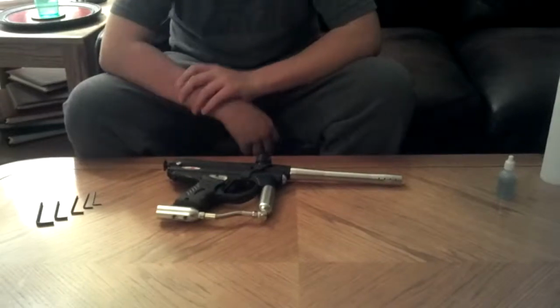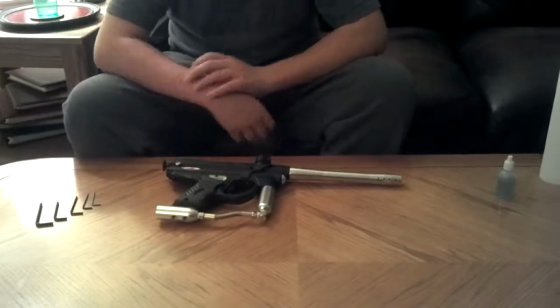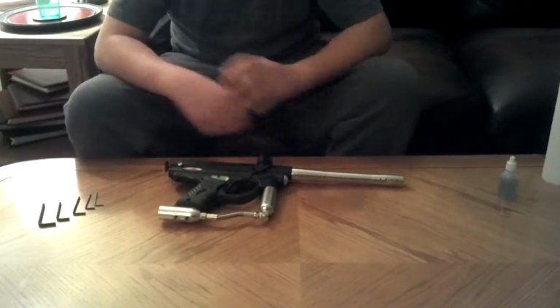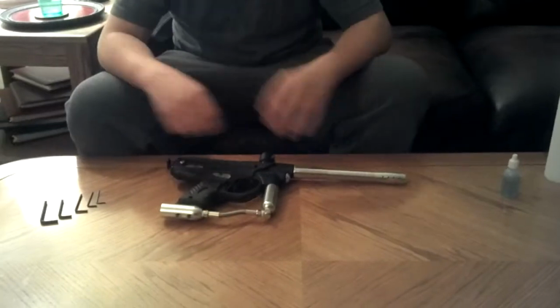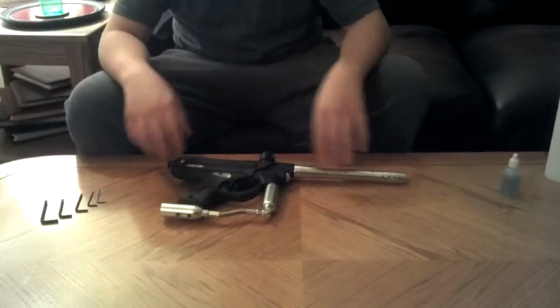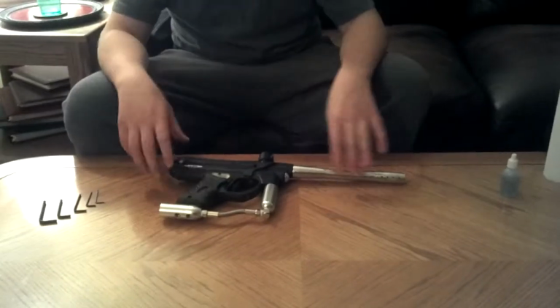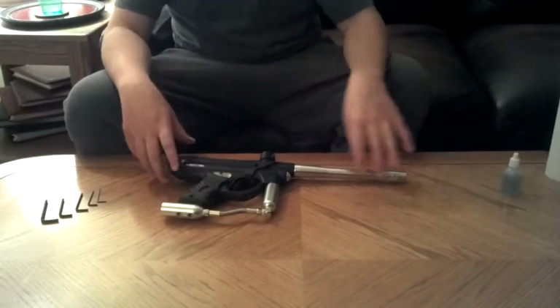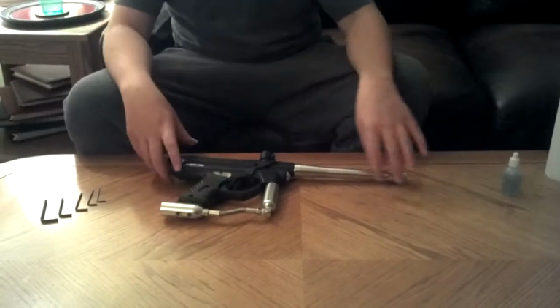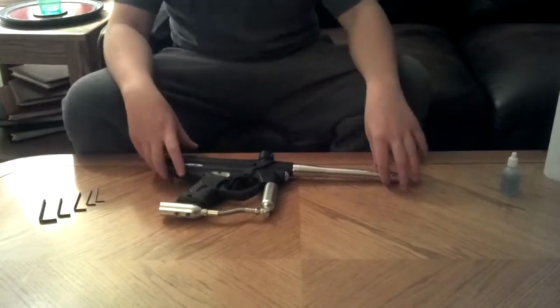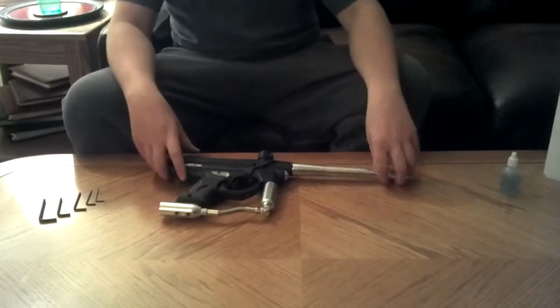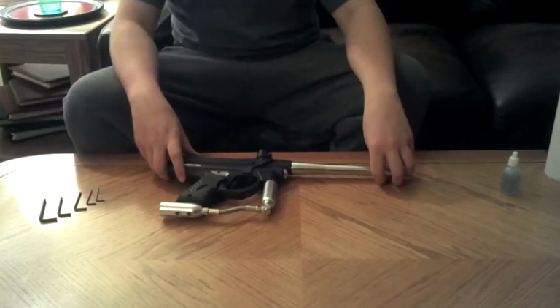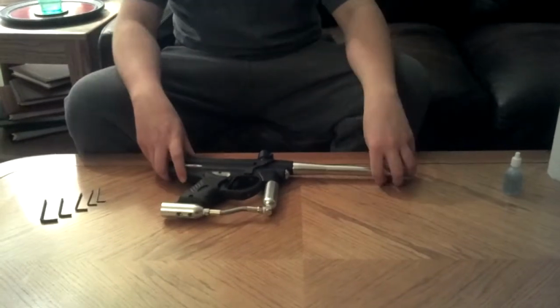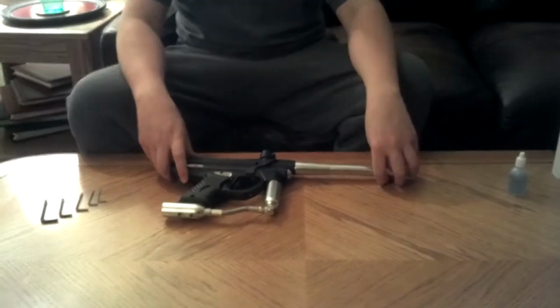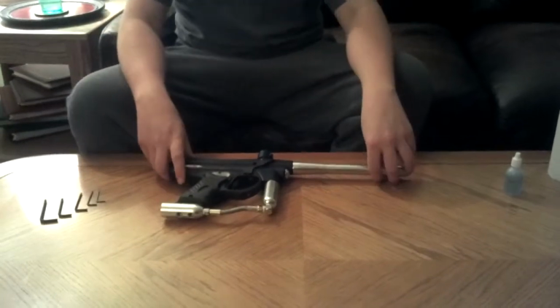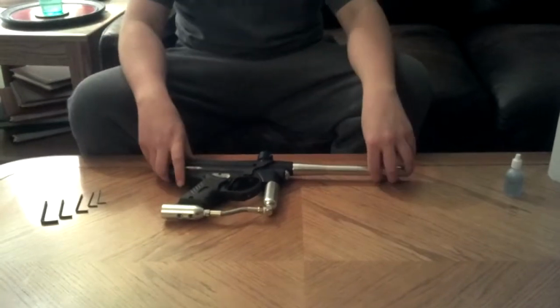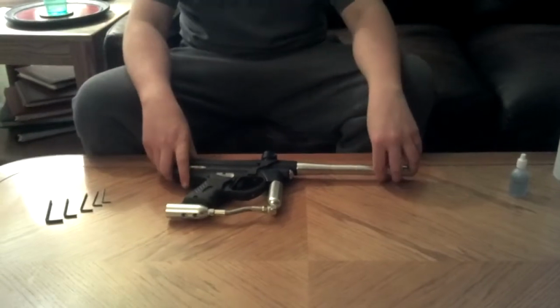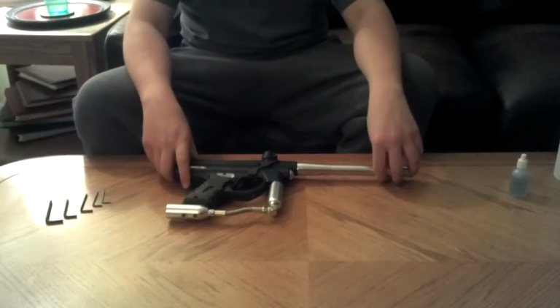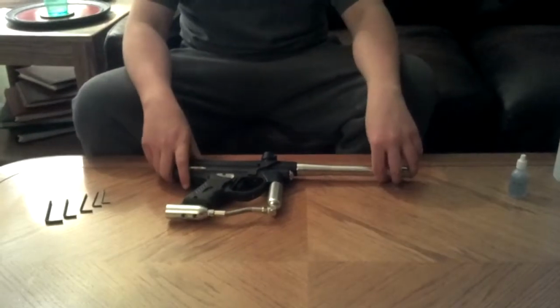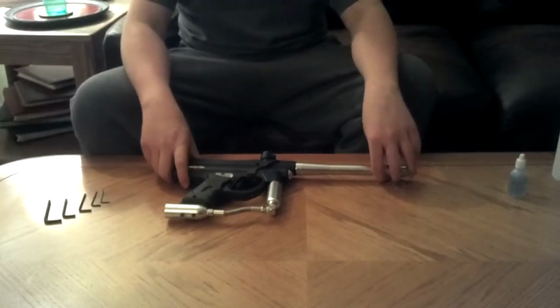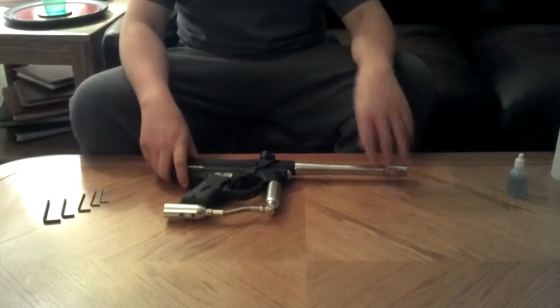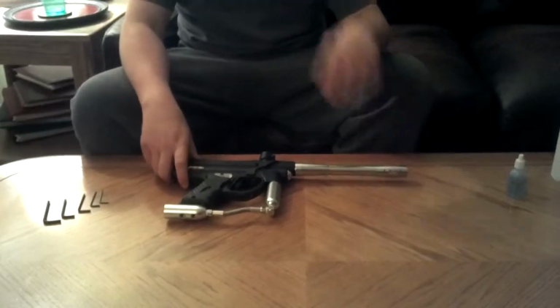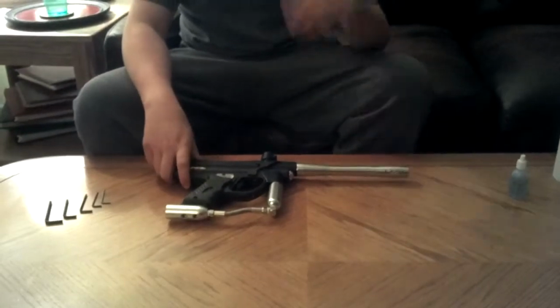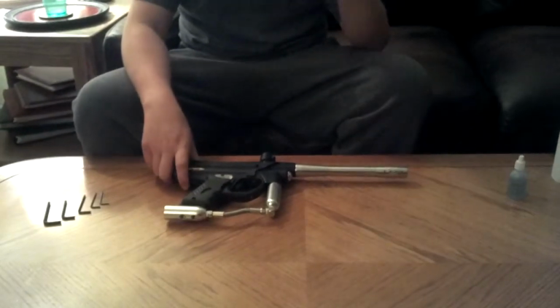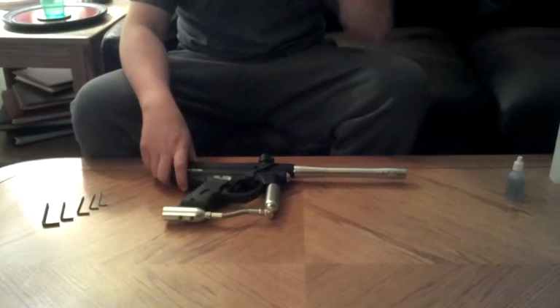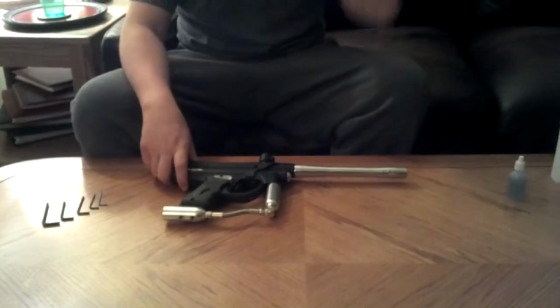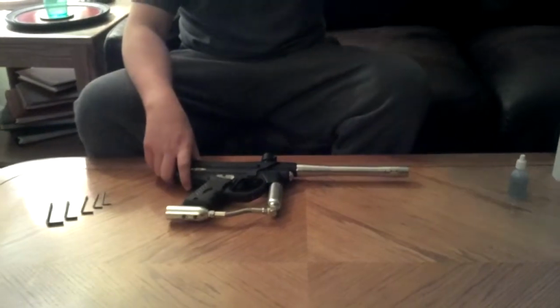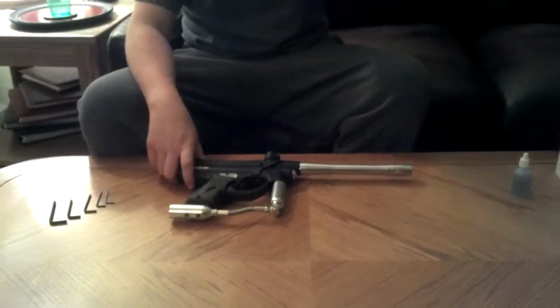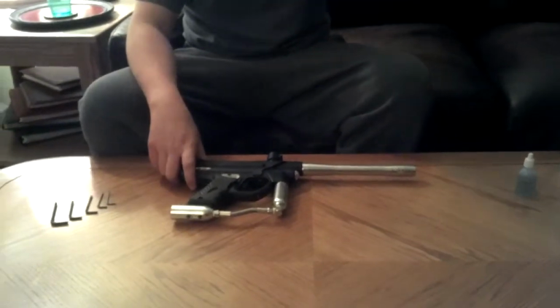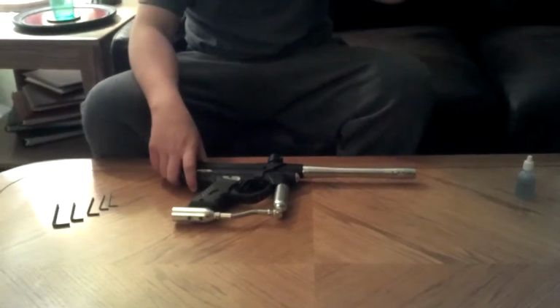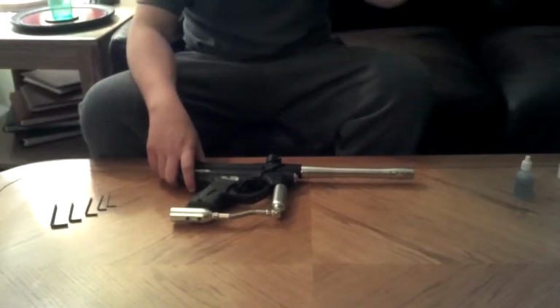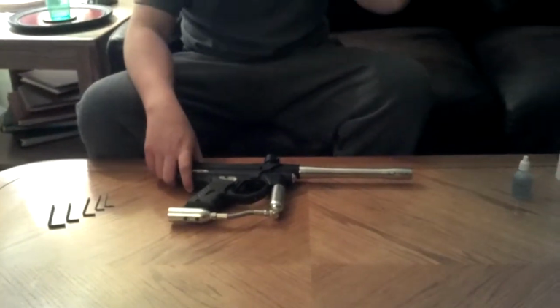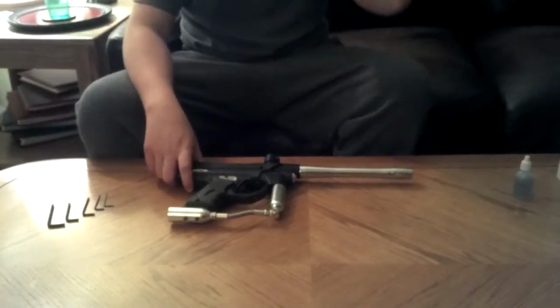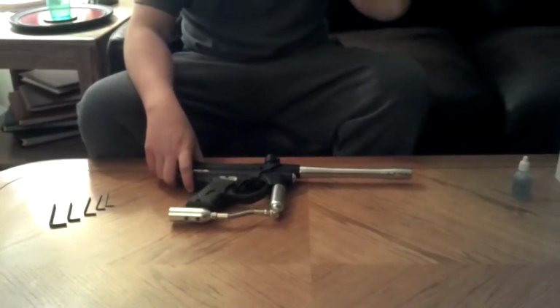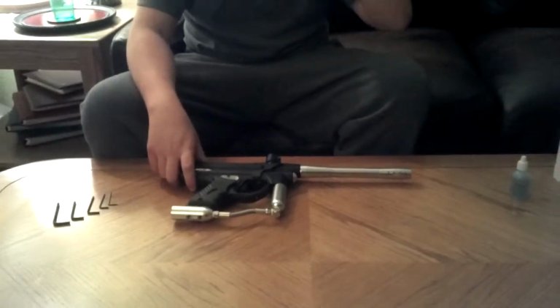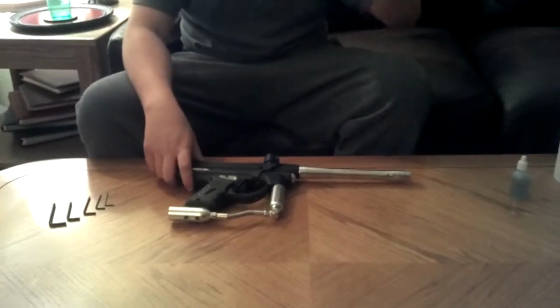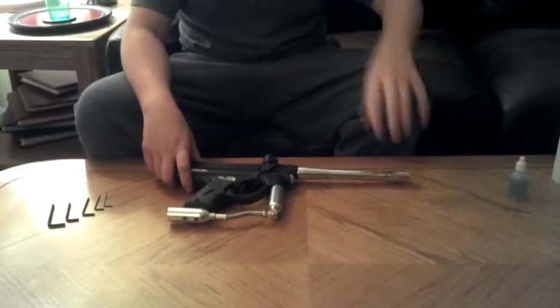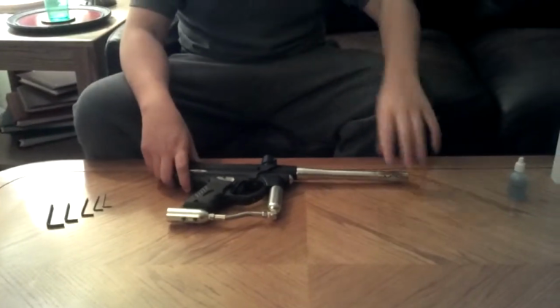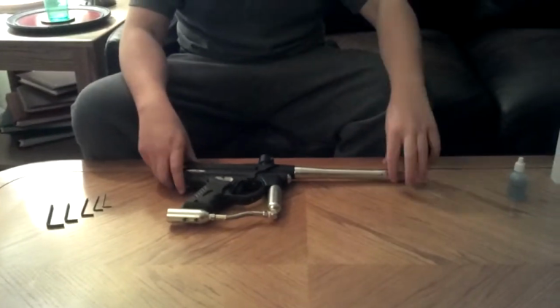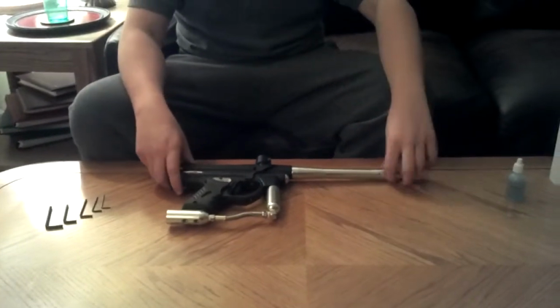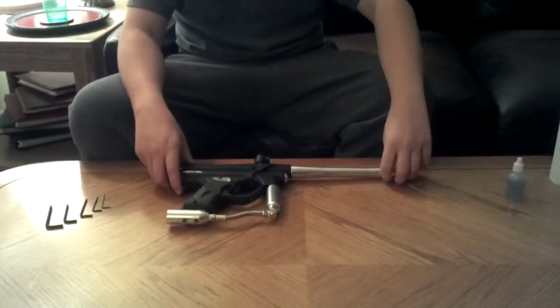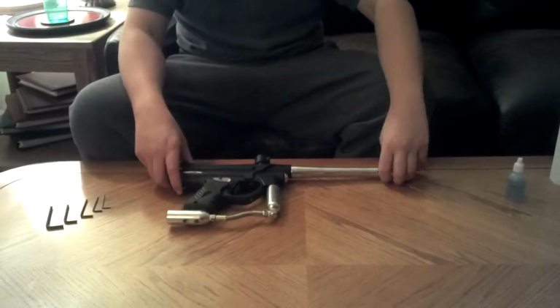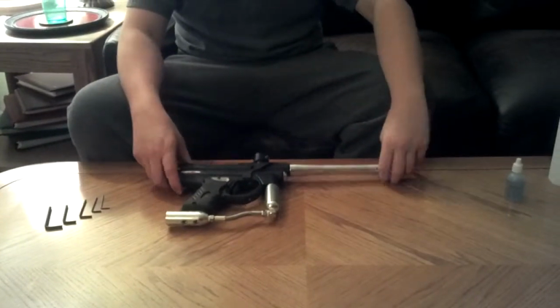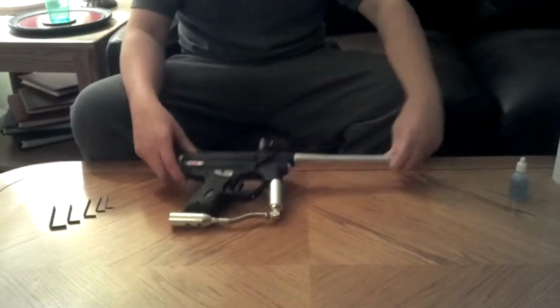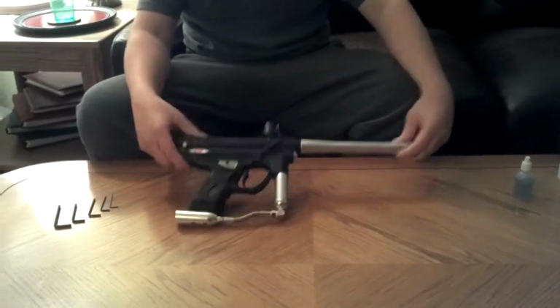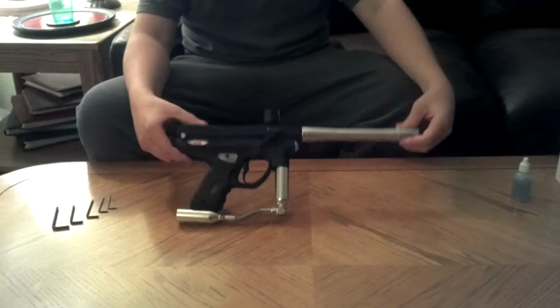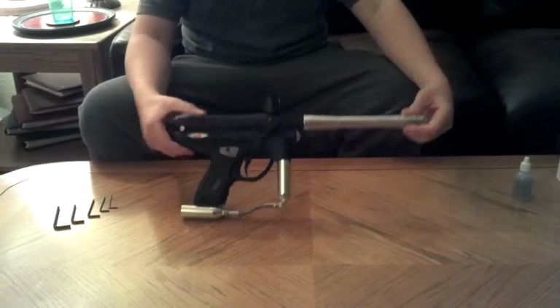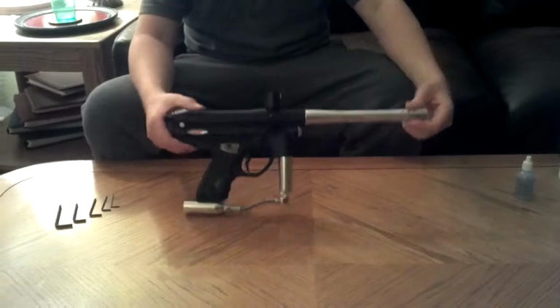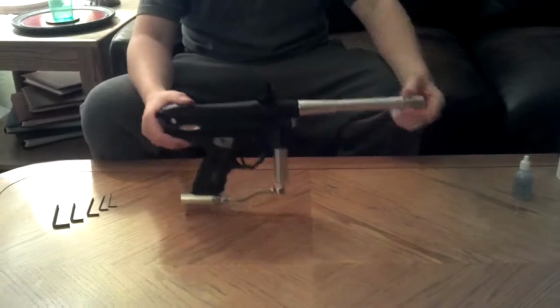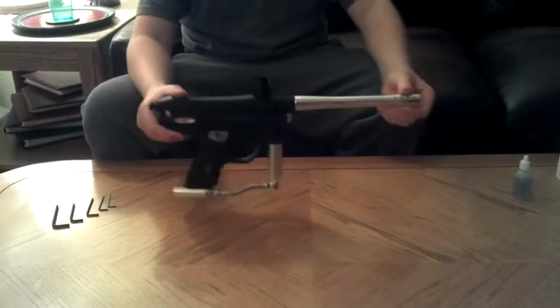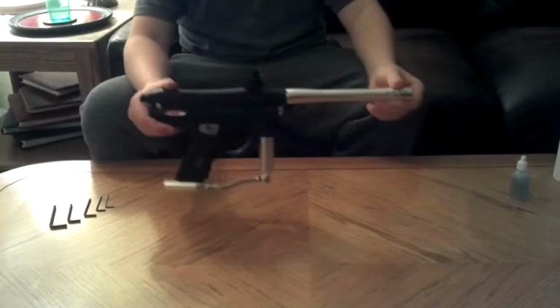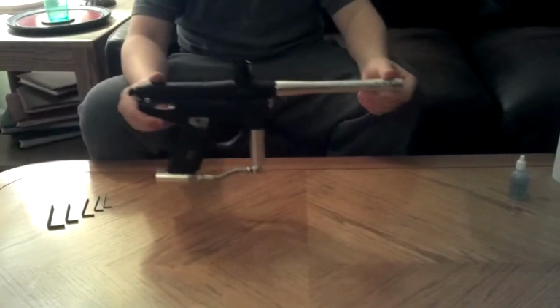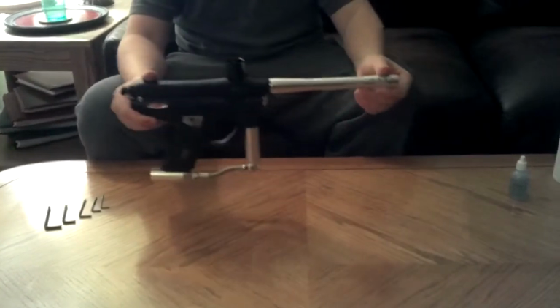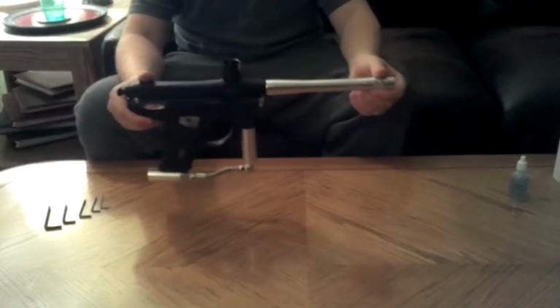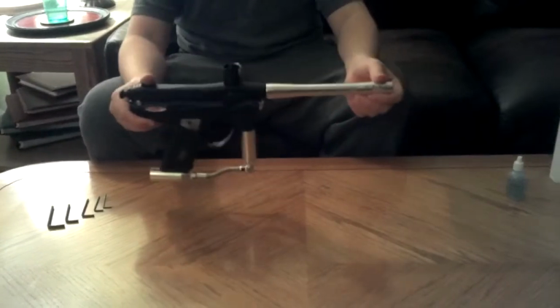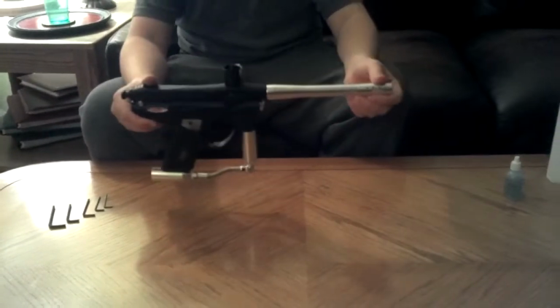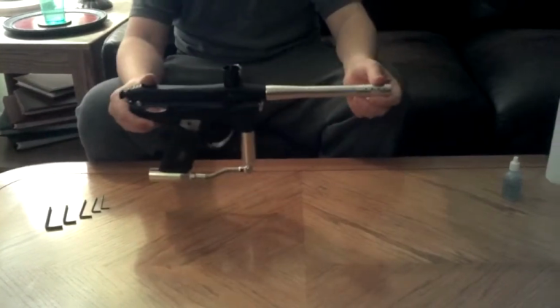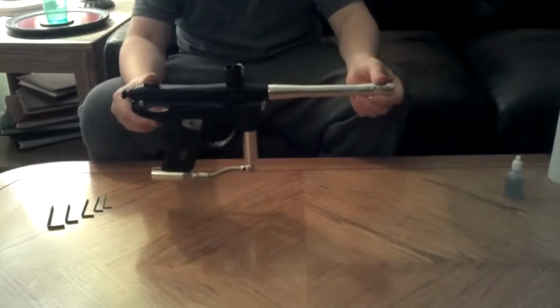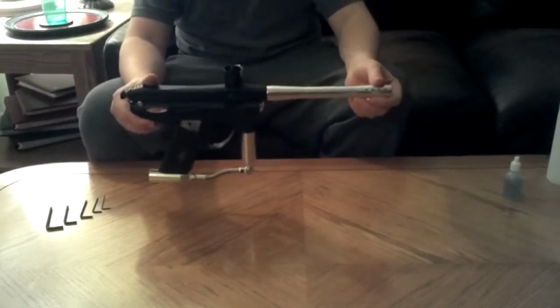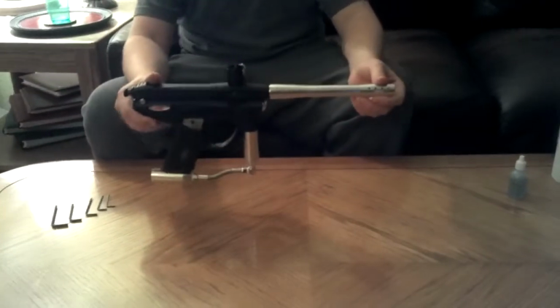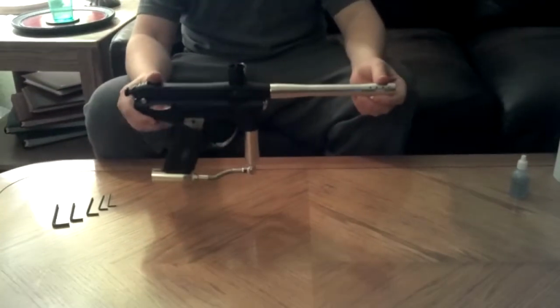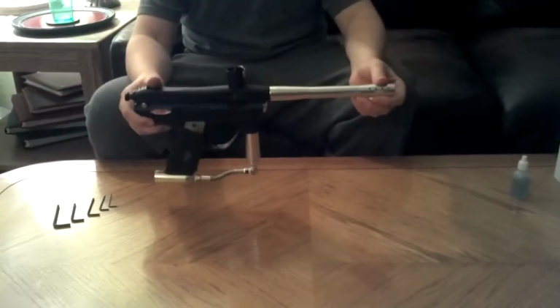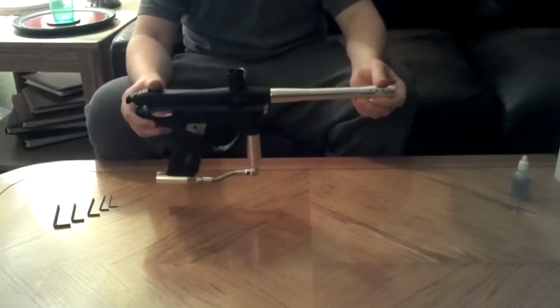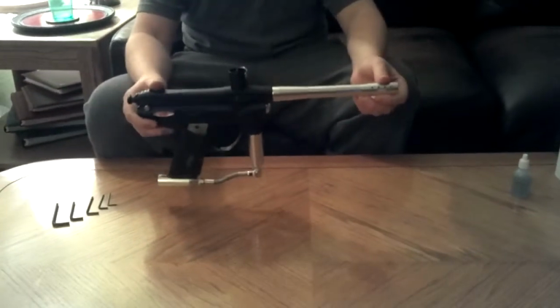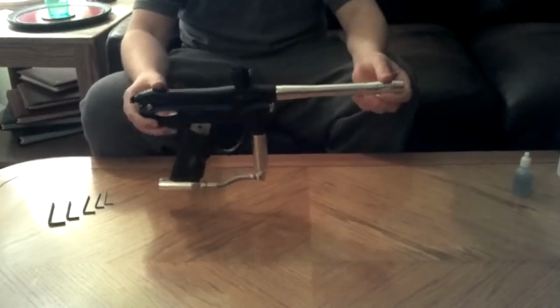Alright, hey guys, it's James from RZRKTV, and today I'm going to be showing you how to disassemble your Piranha GTI Plus Rampage Board.